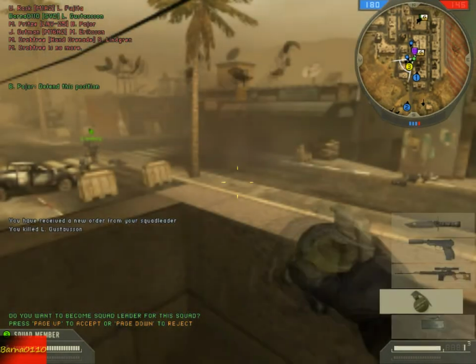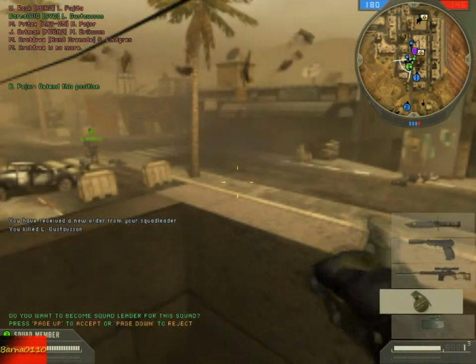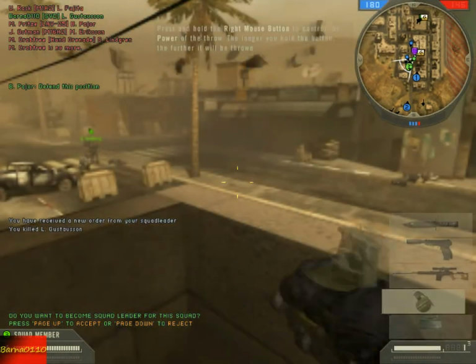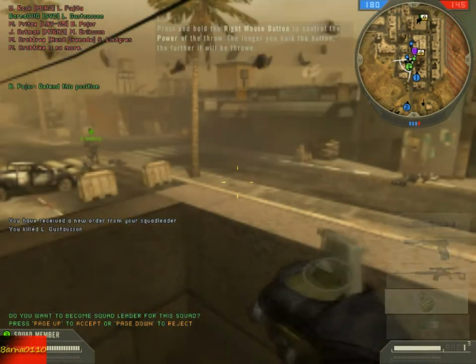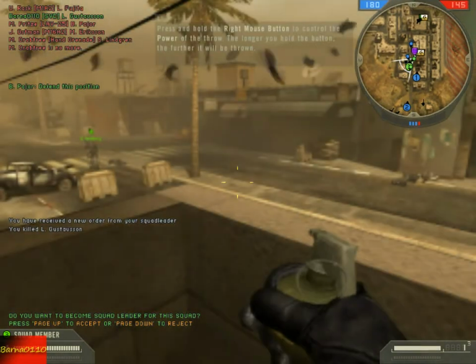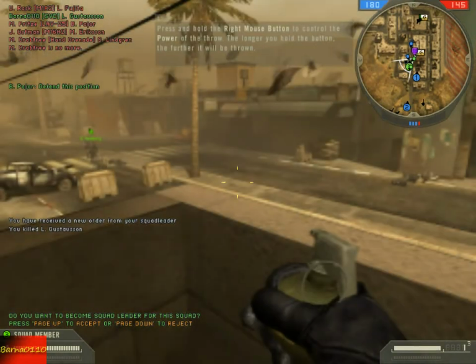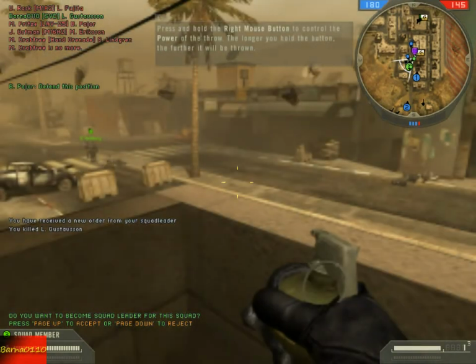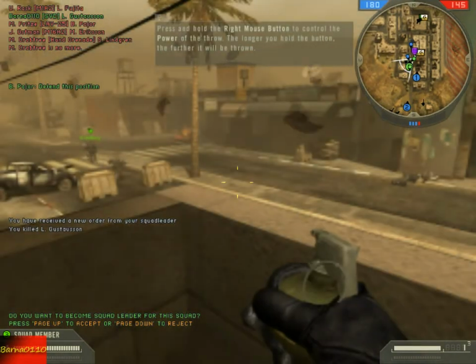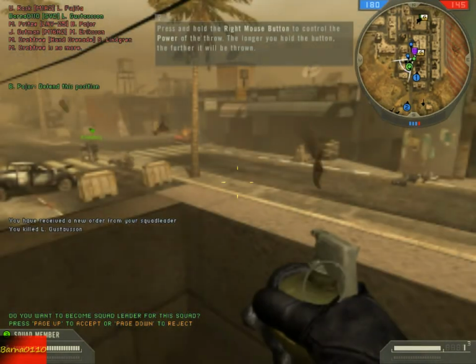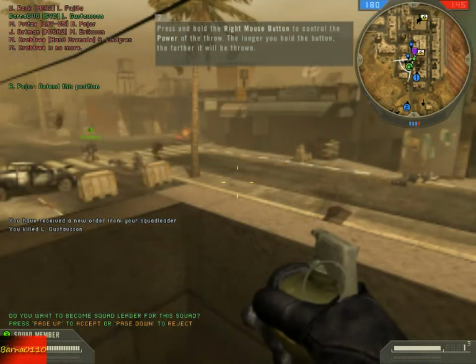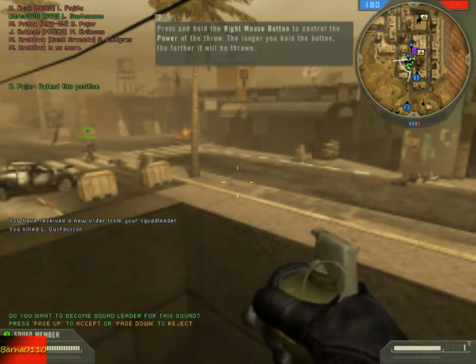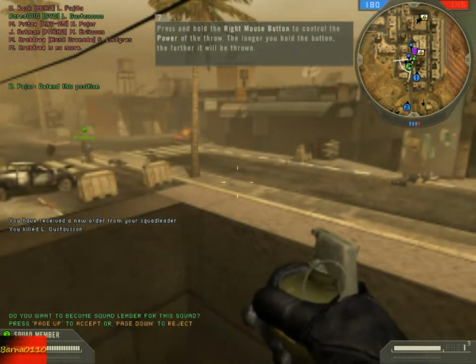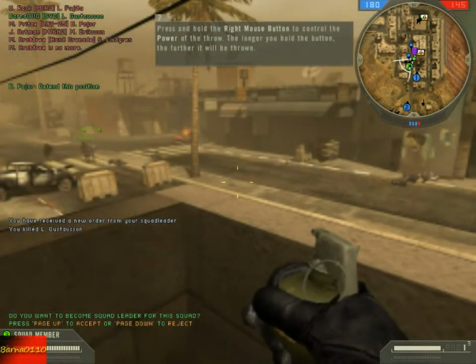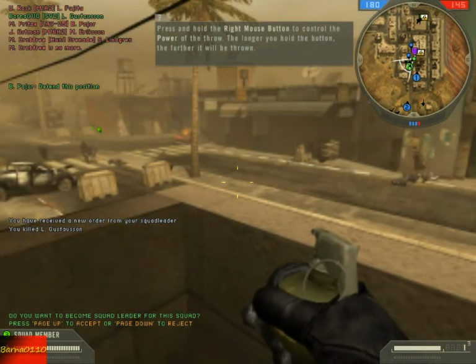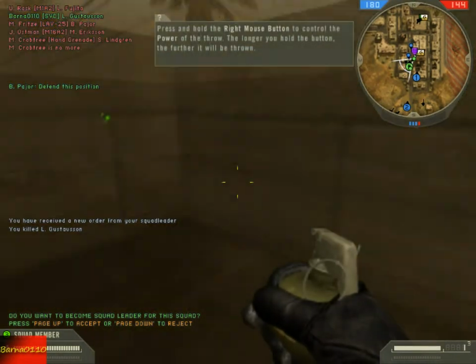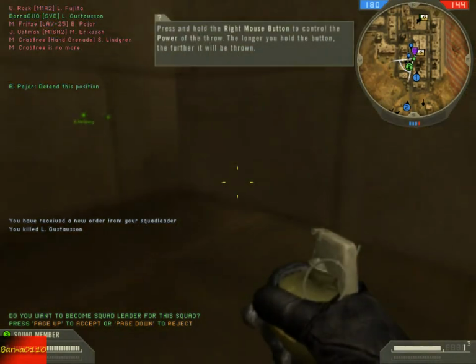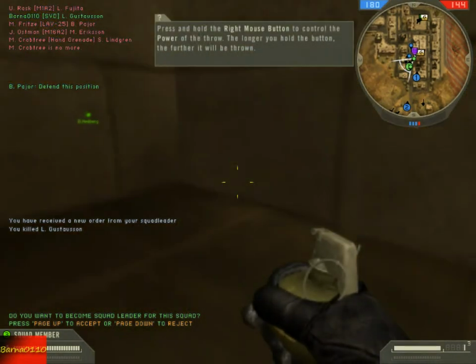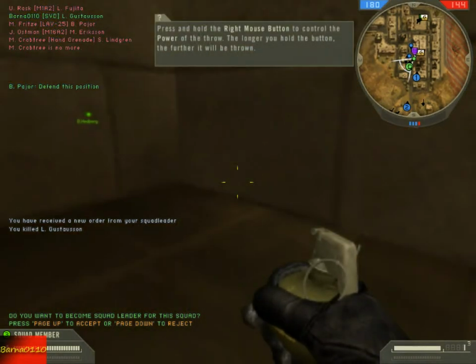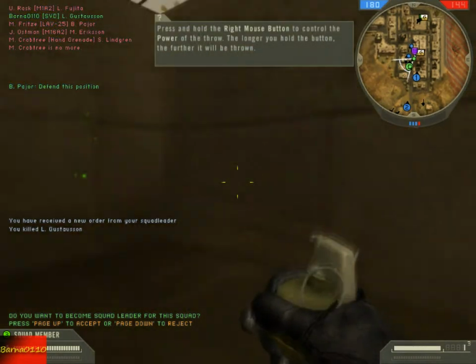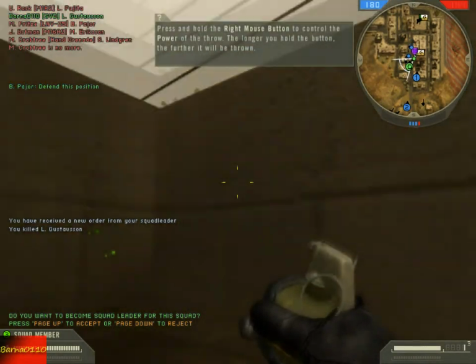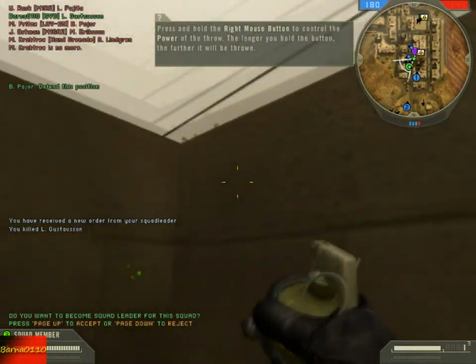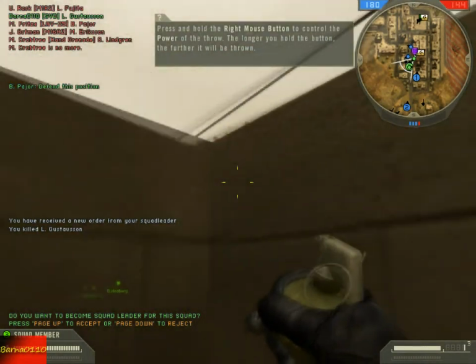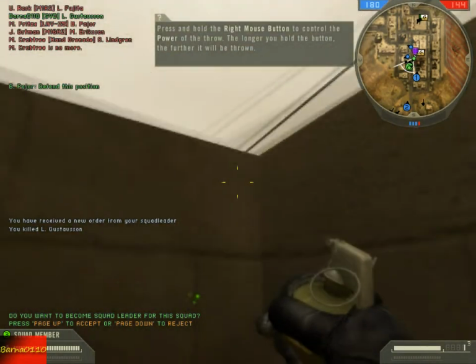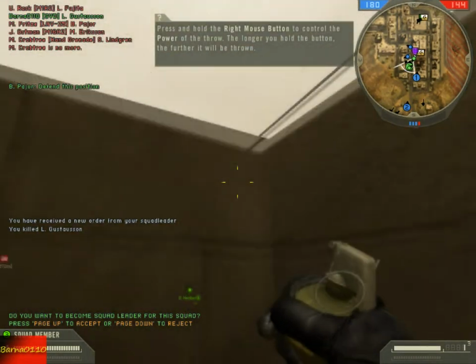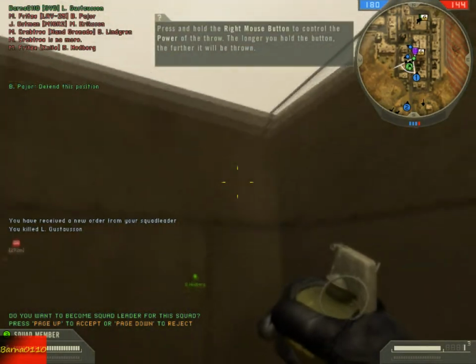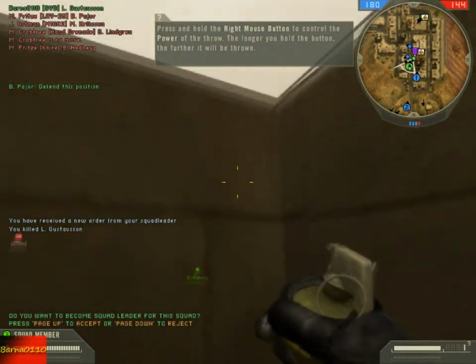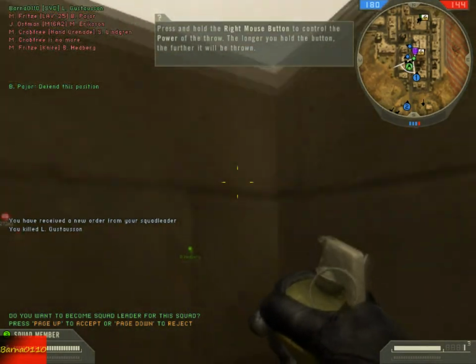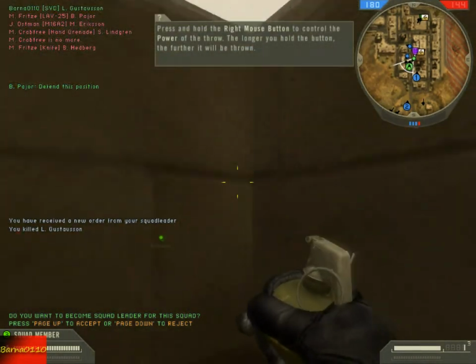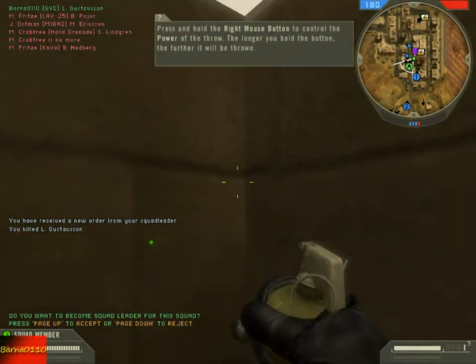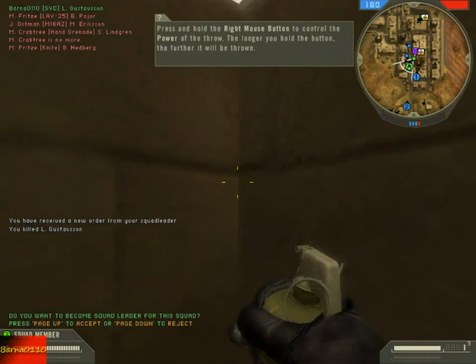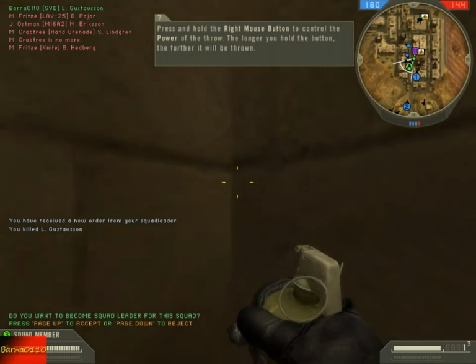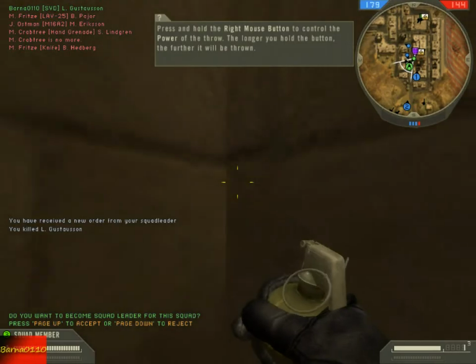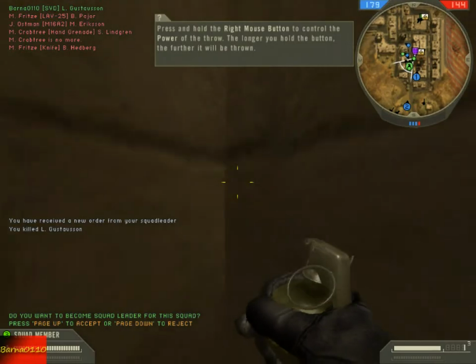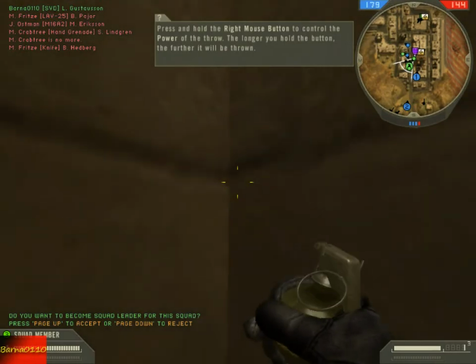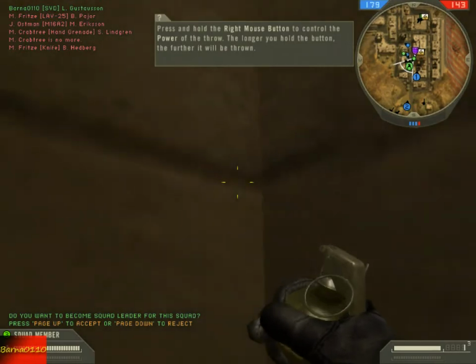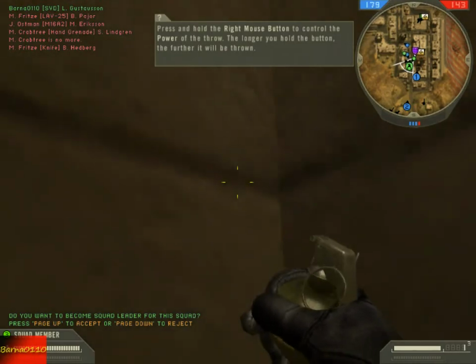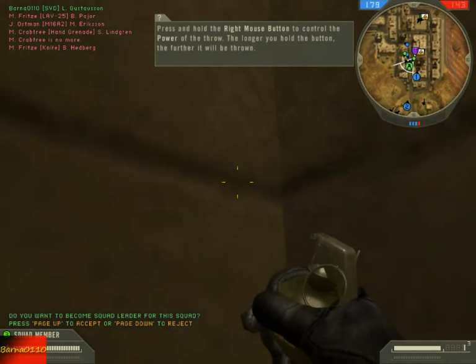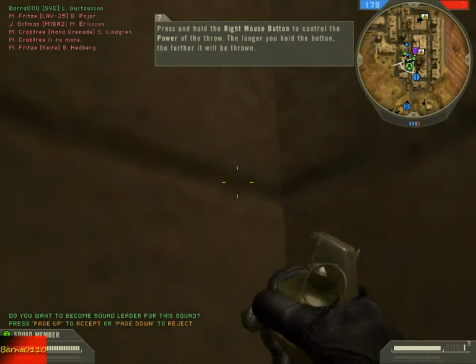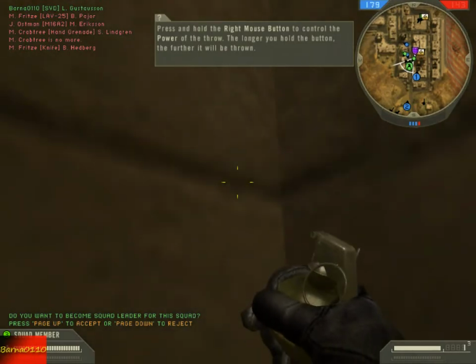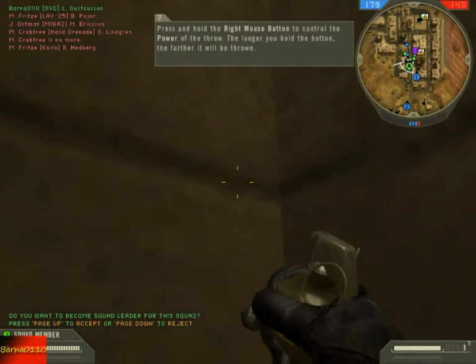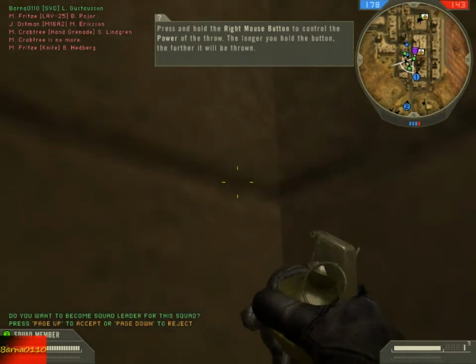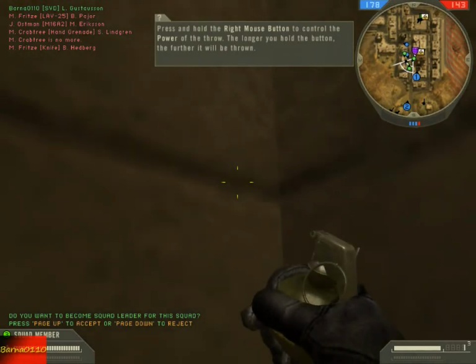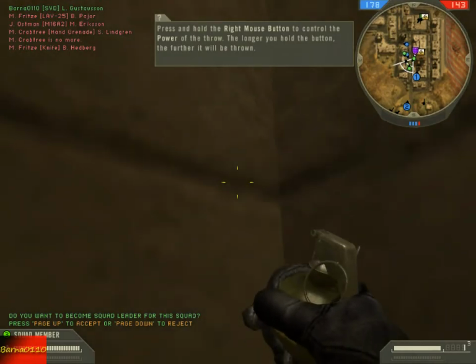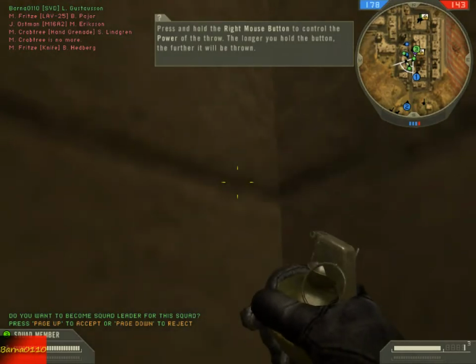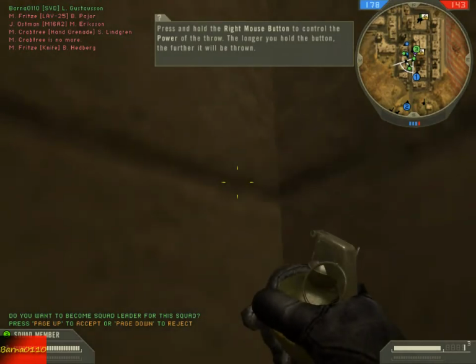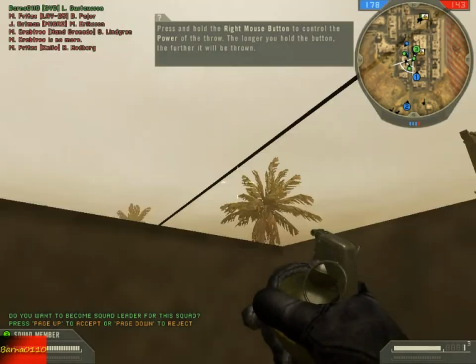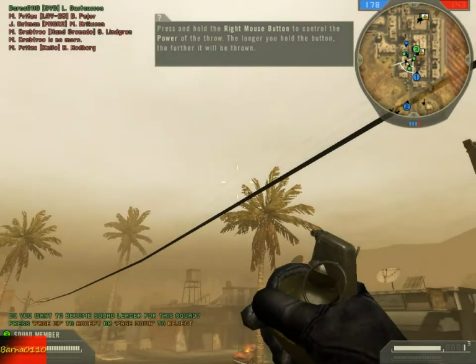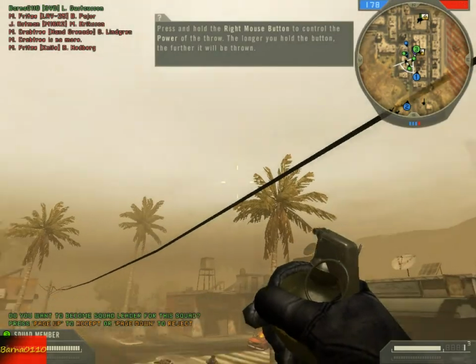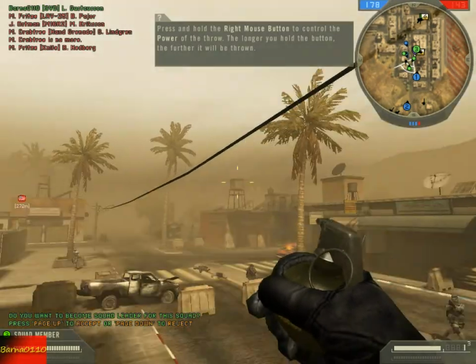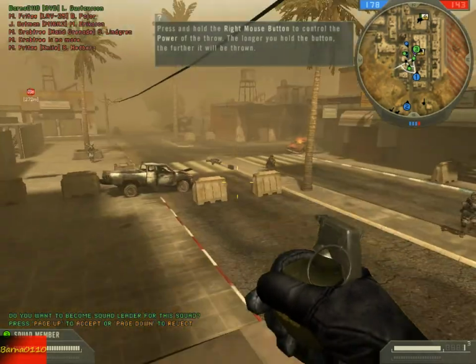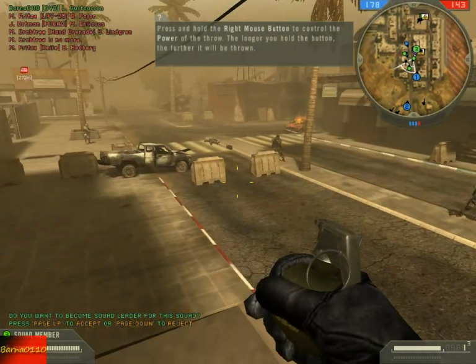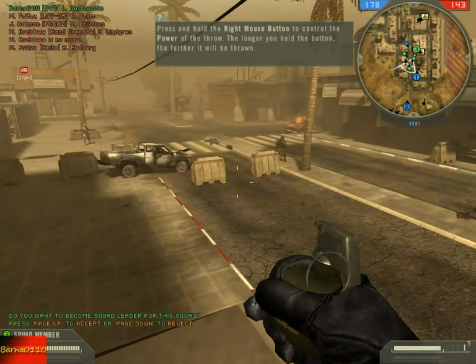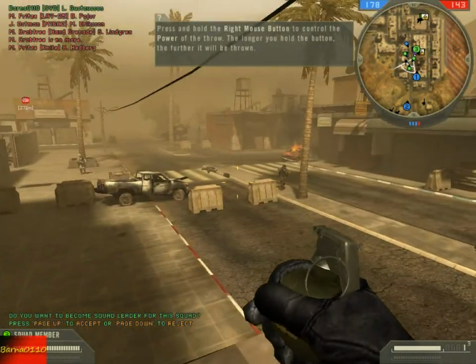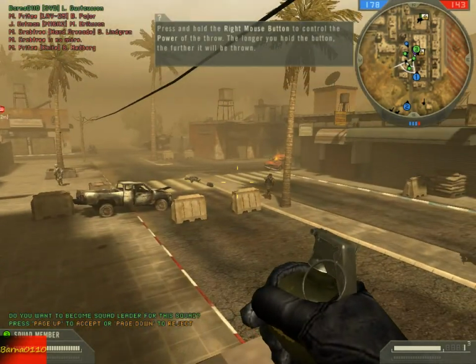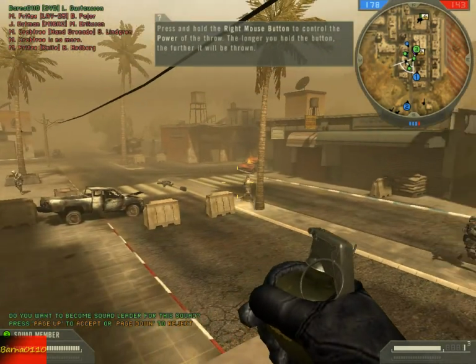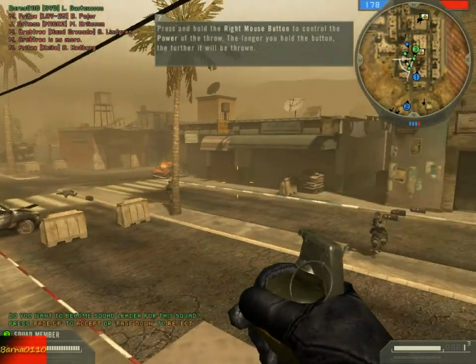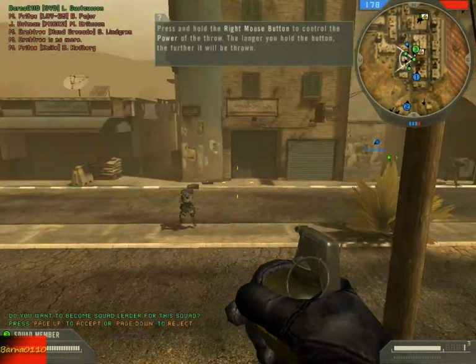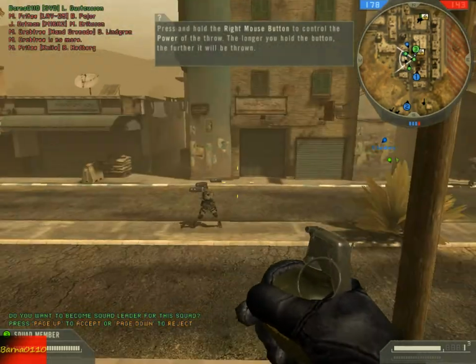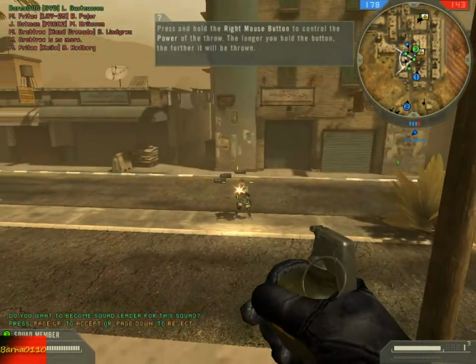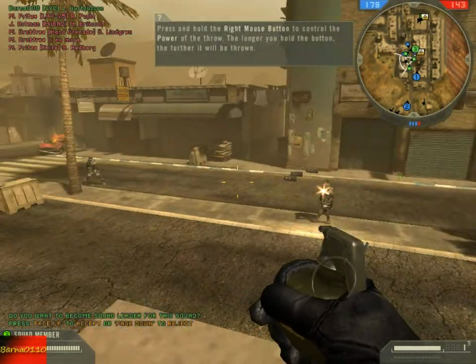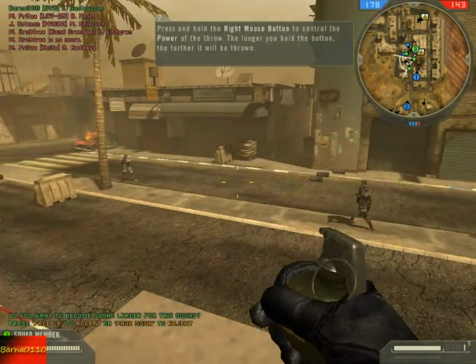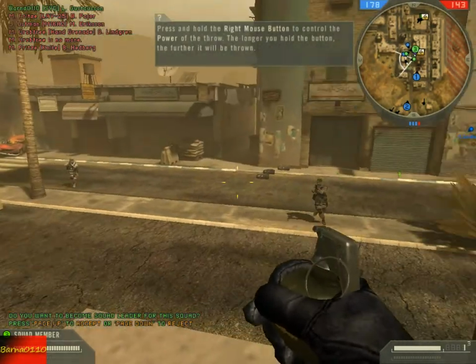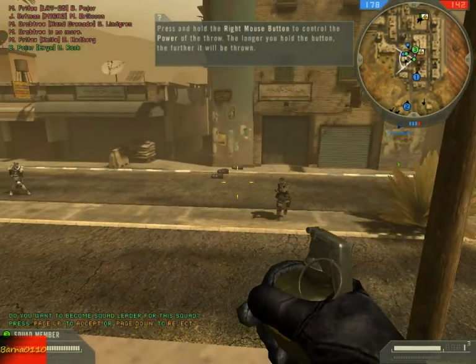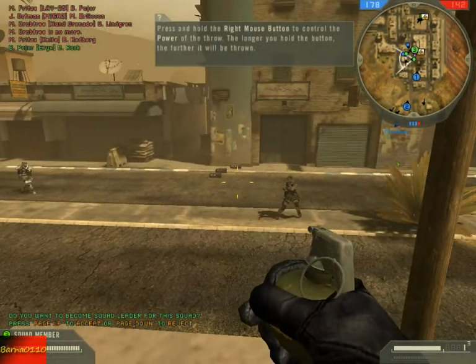Press and hold the right mouse button to control the power of a throw. The longer you hold the button, the further it will be thrown.